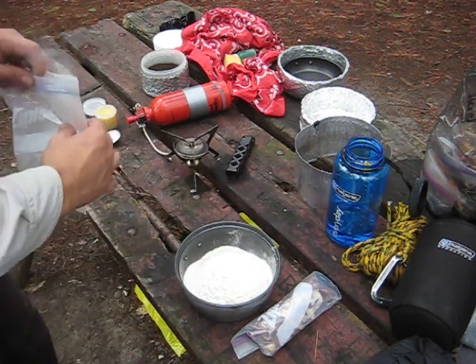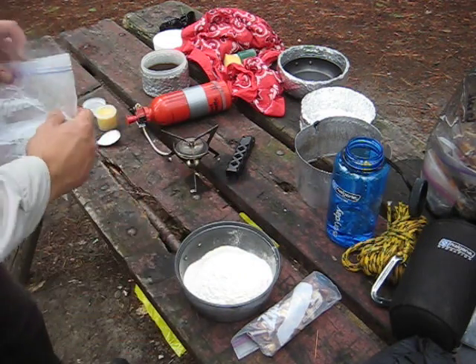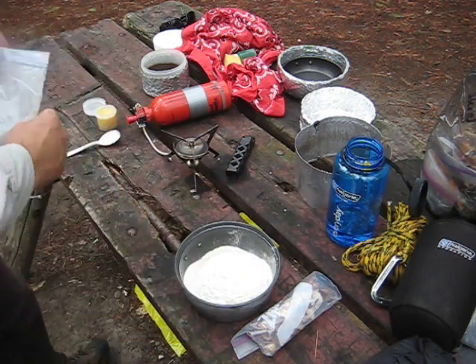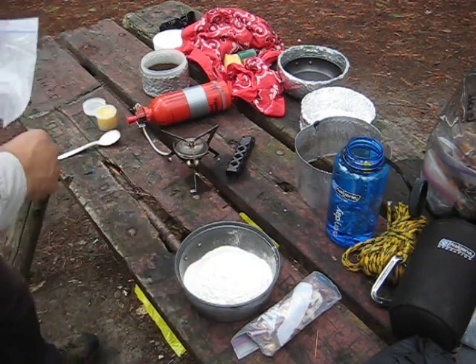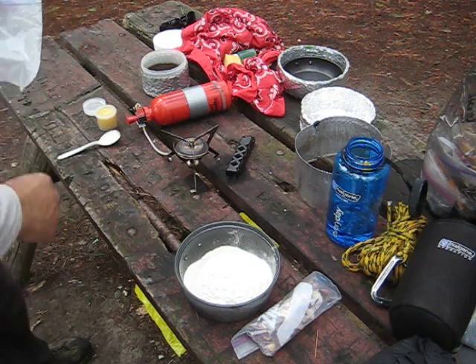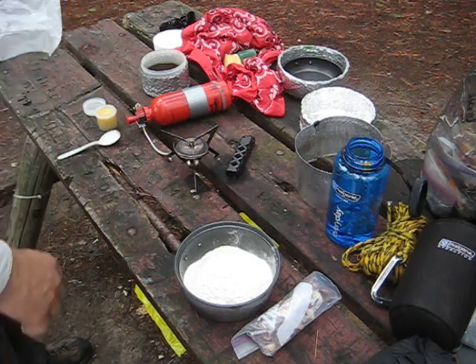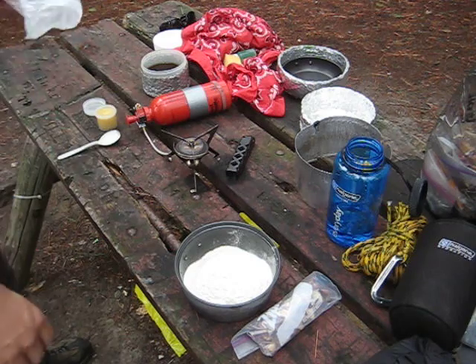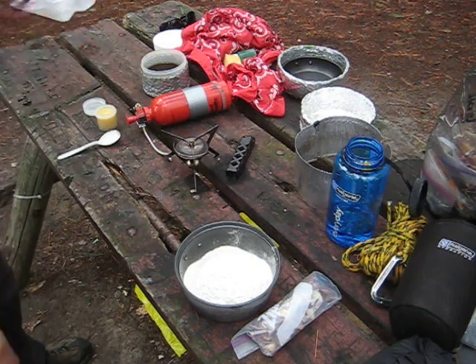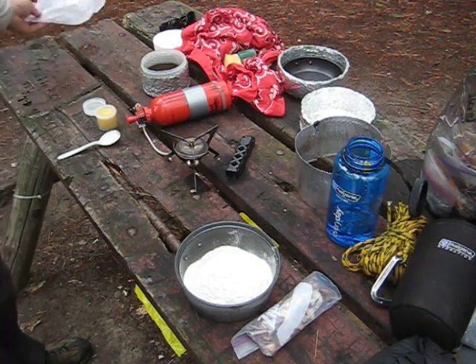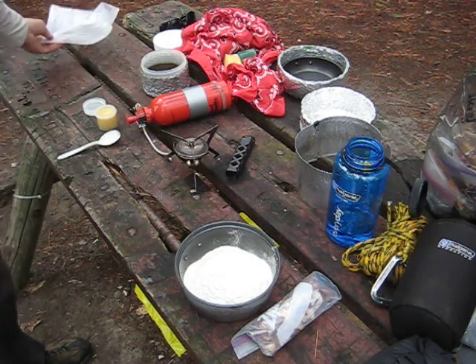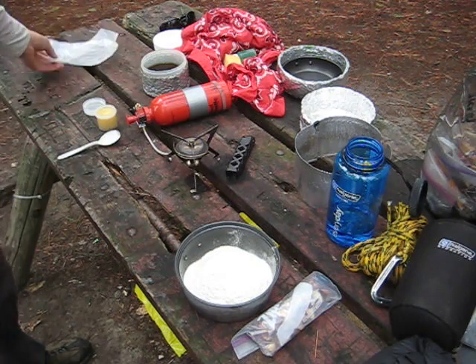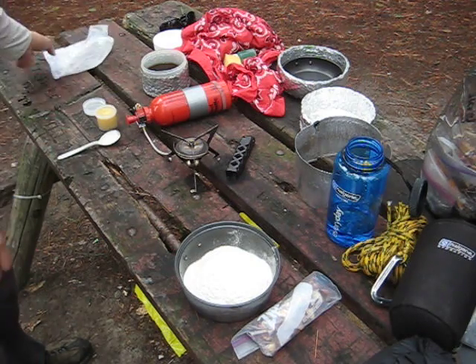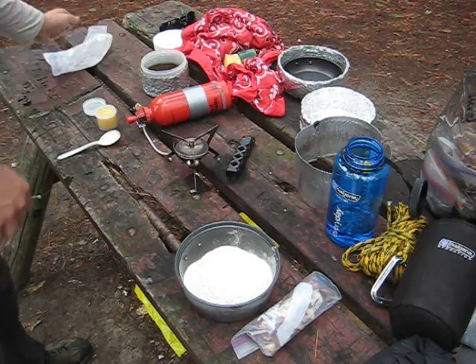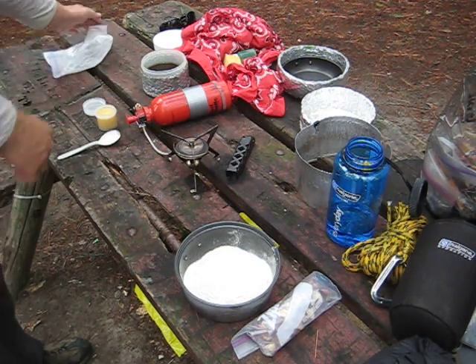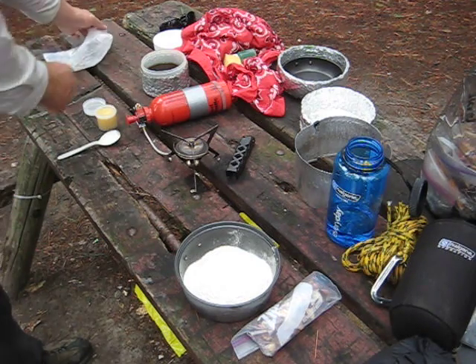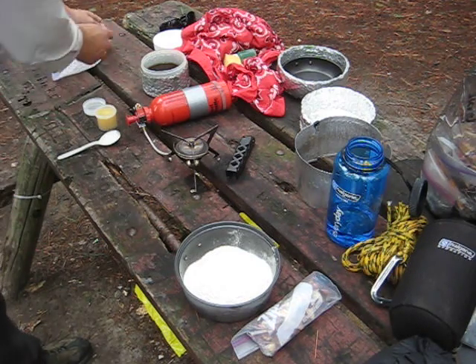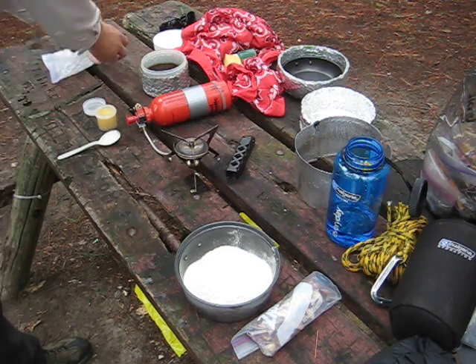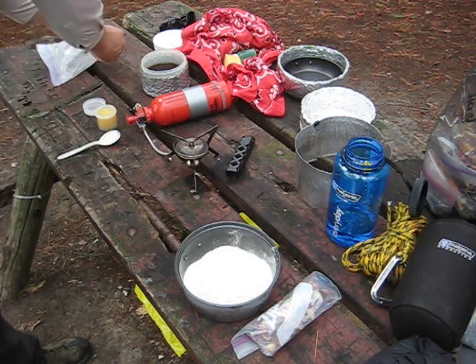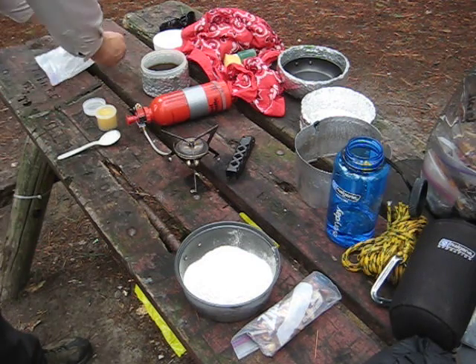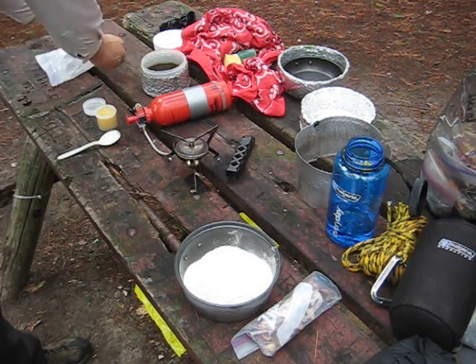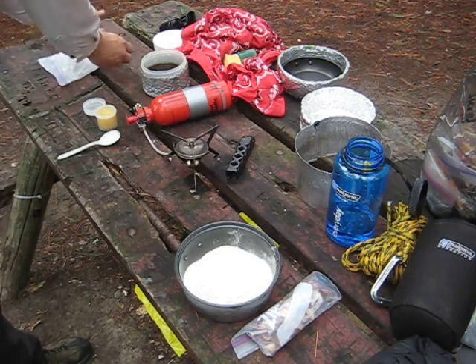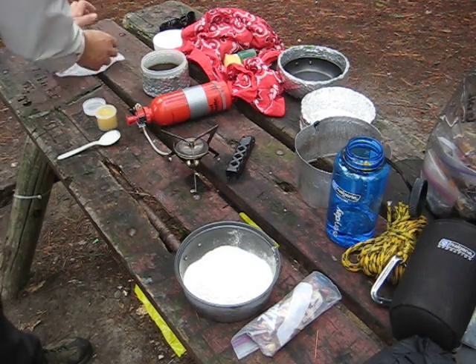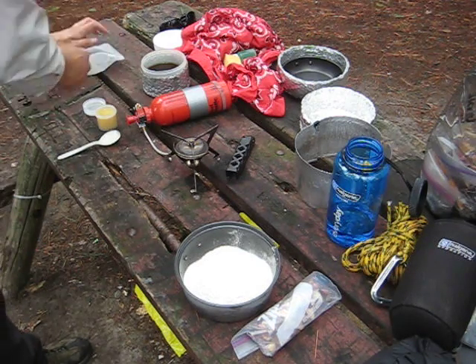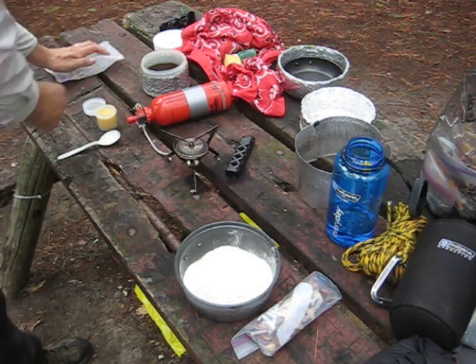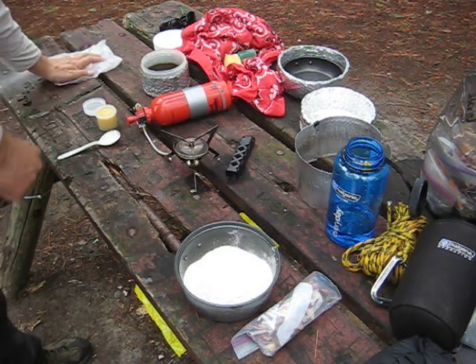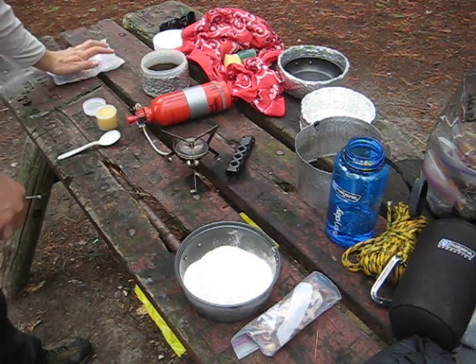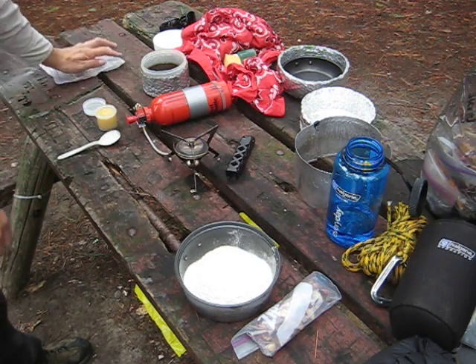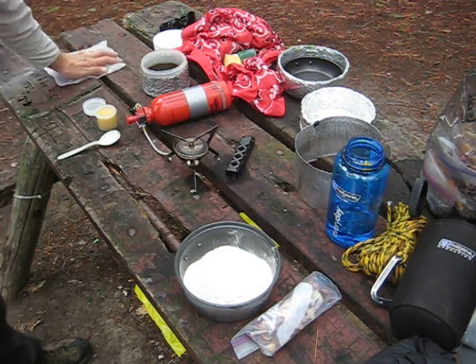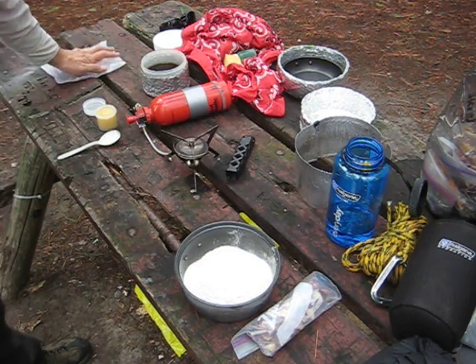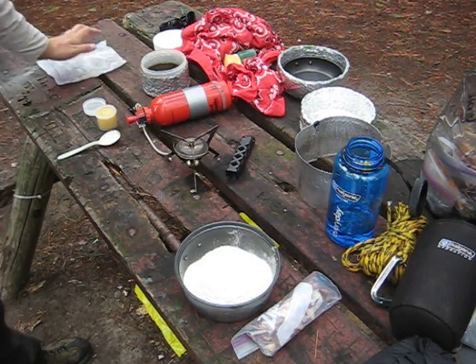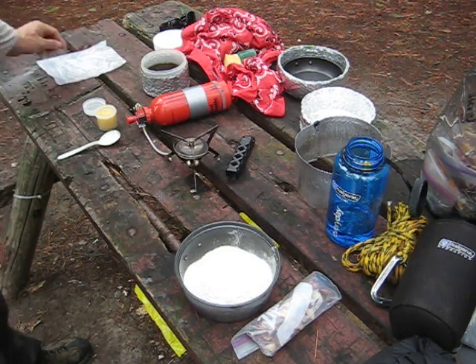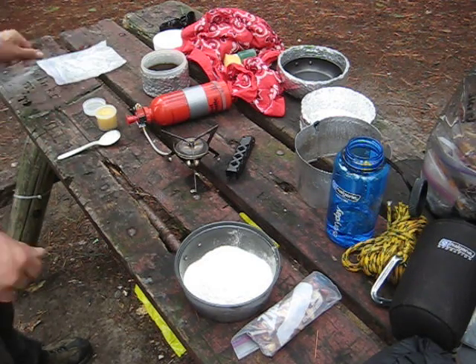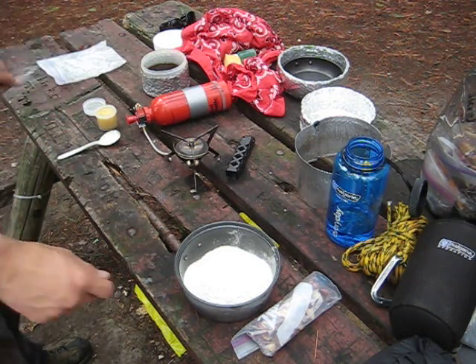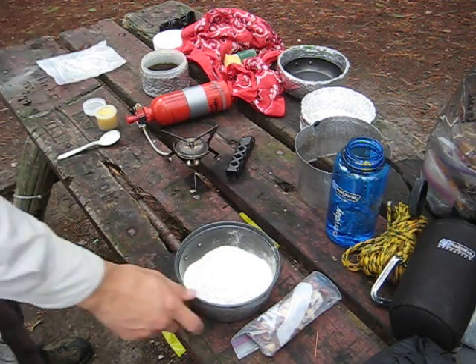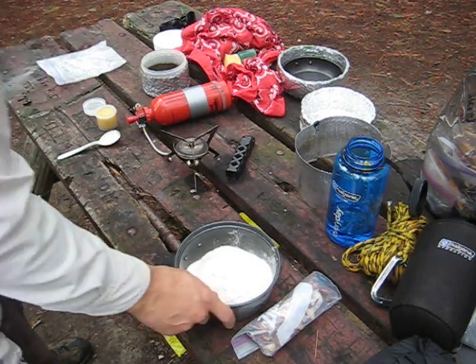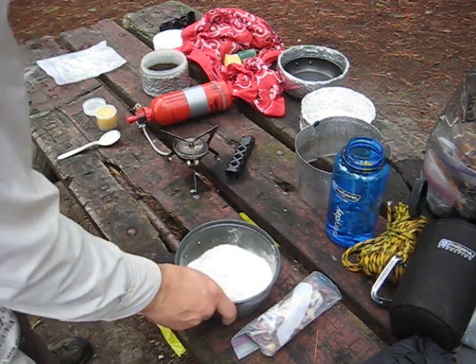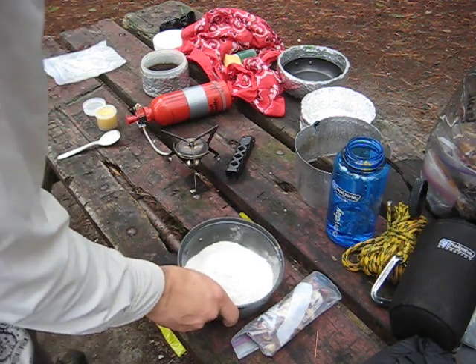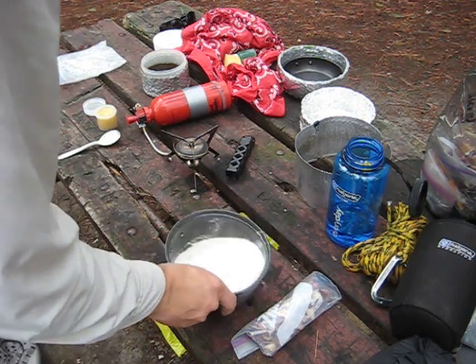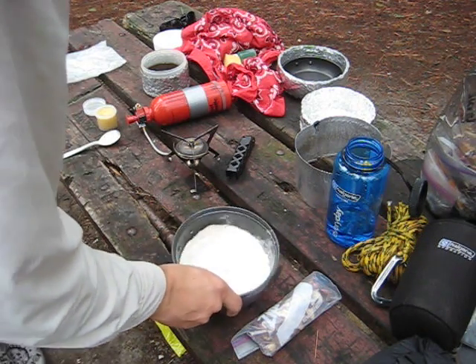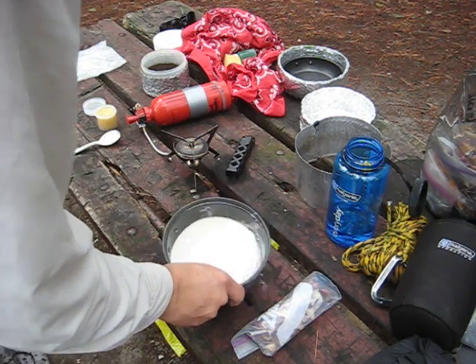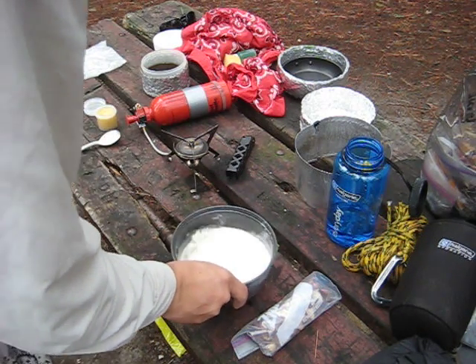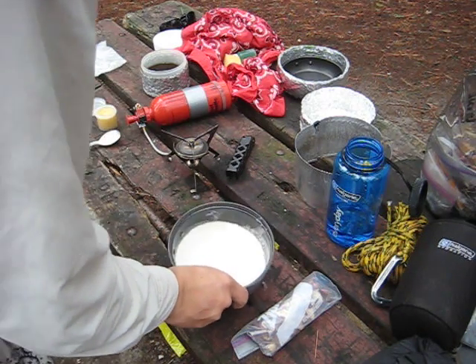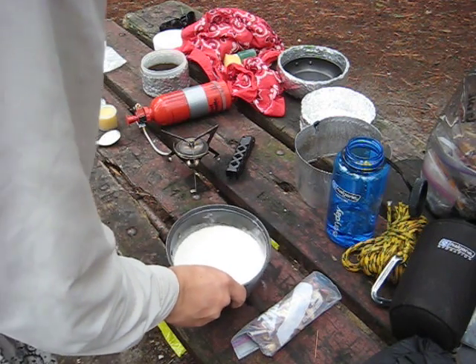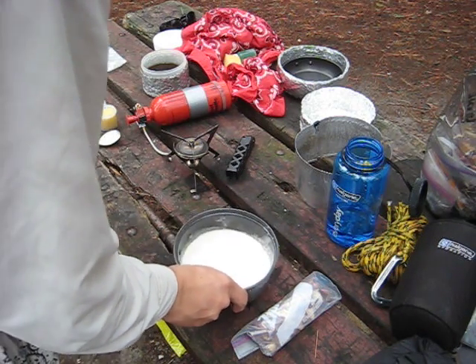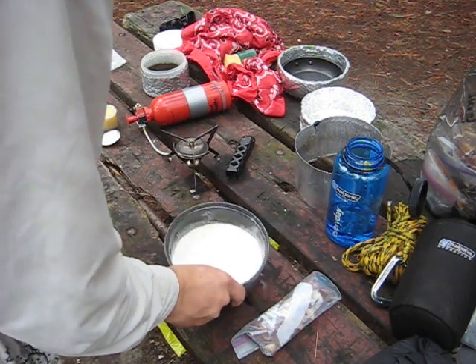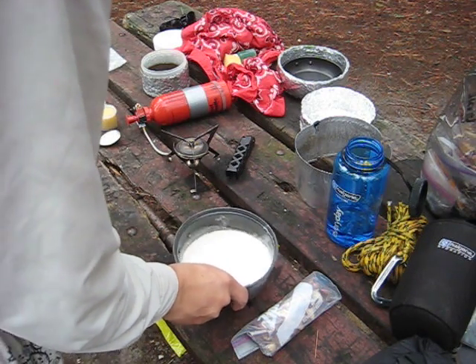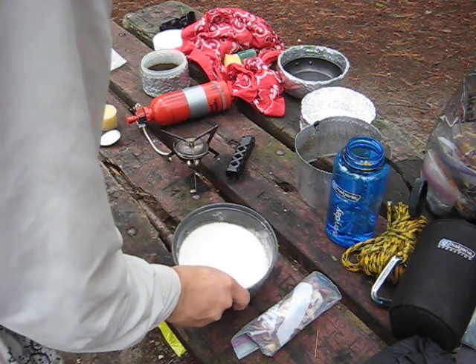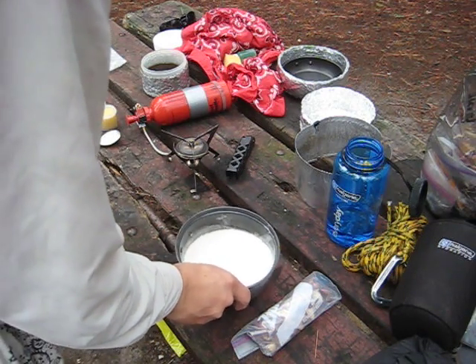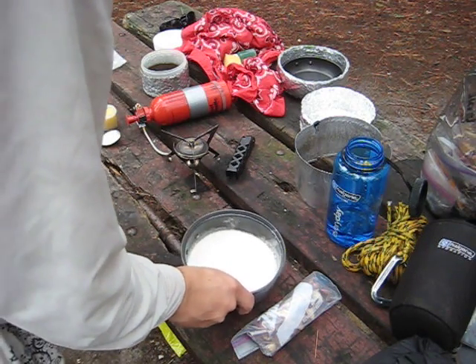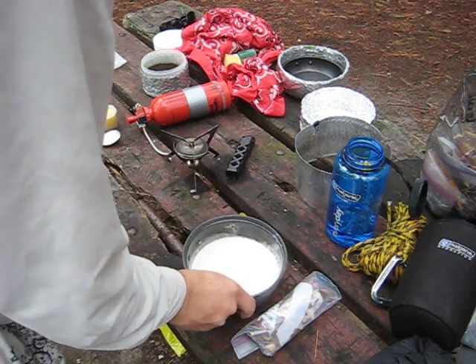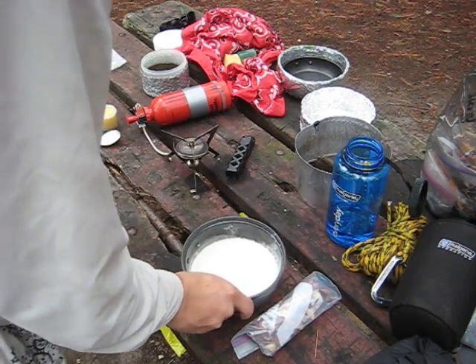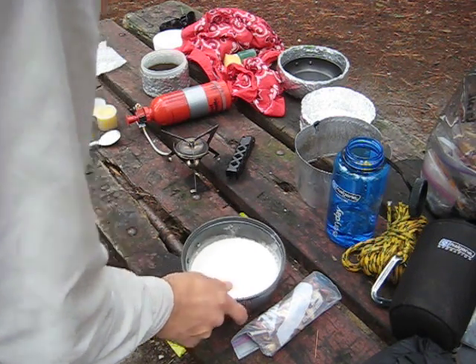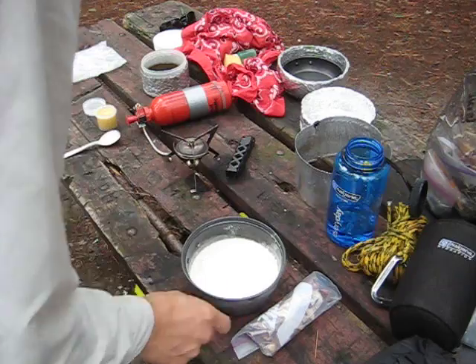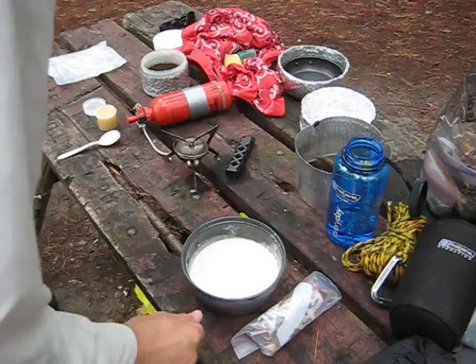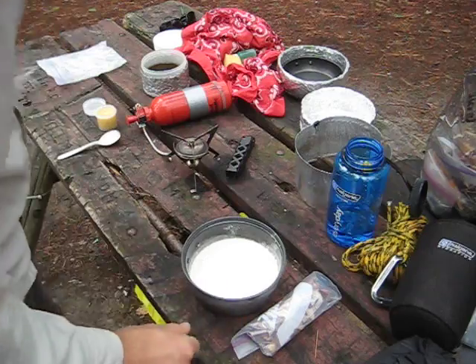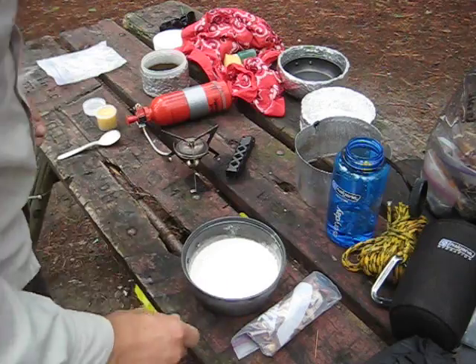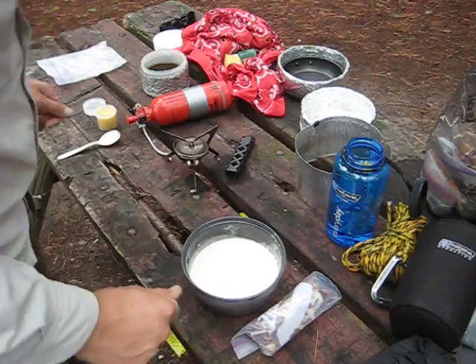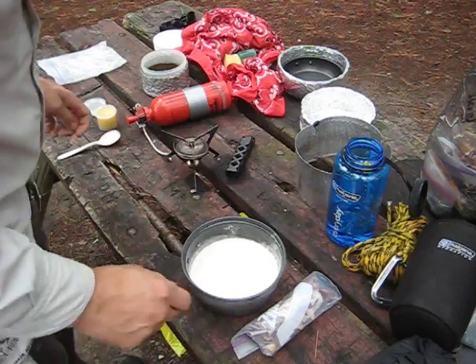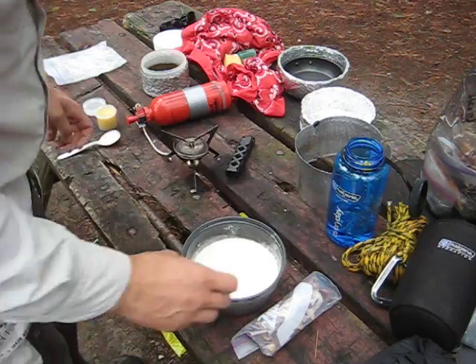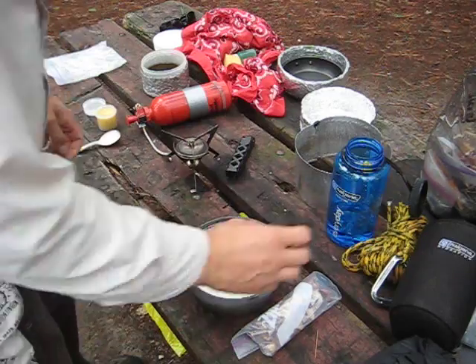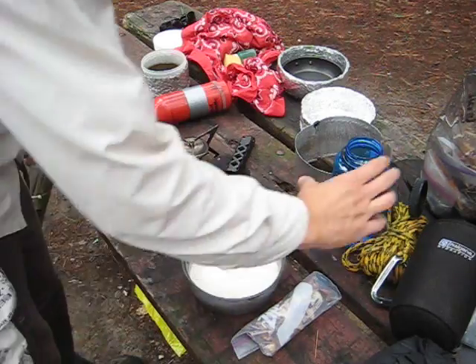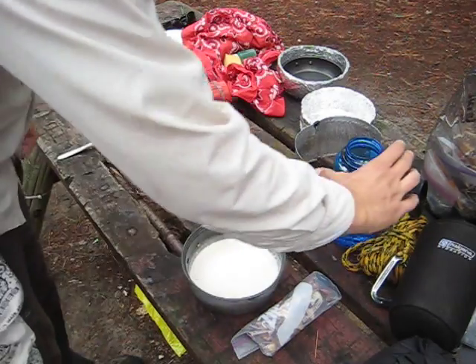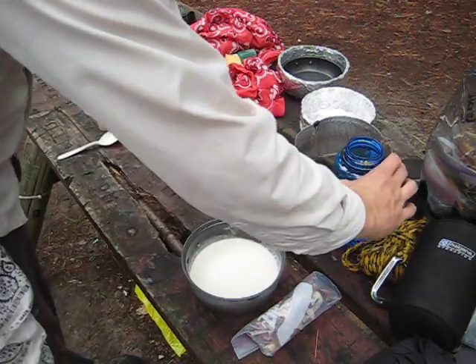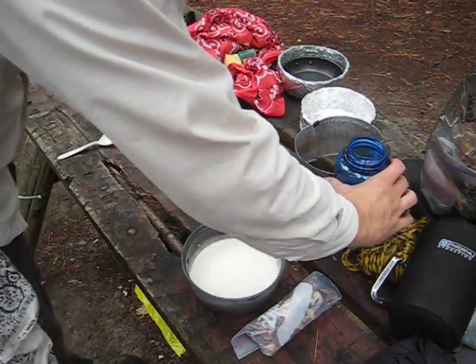It's essentially just flour and baking powder. It's a pretty straightforward recipe.